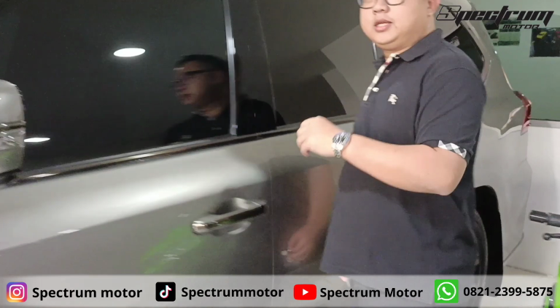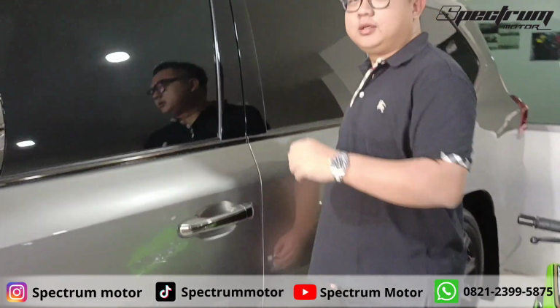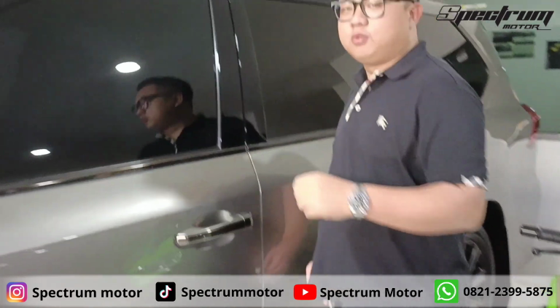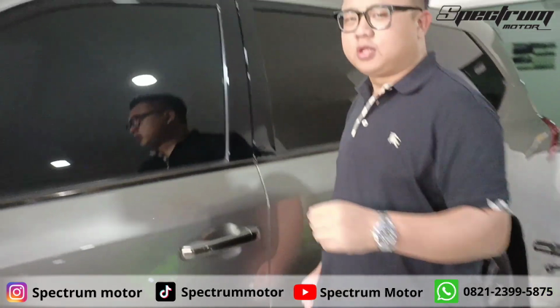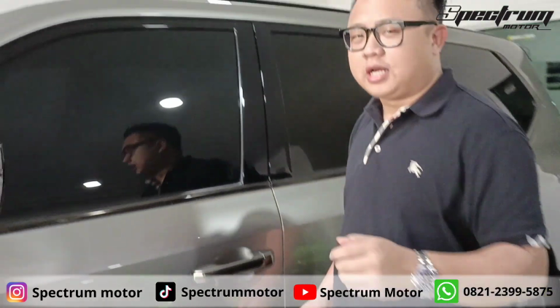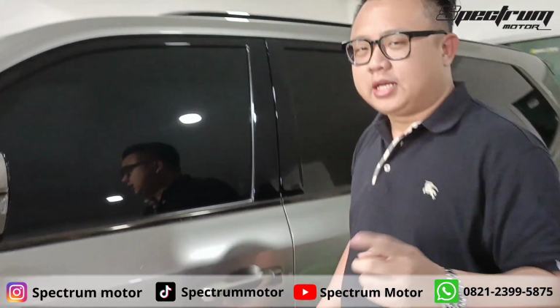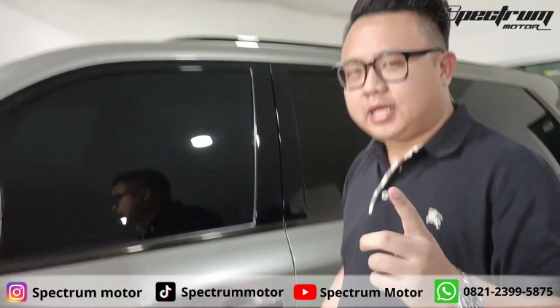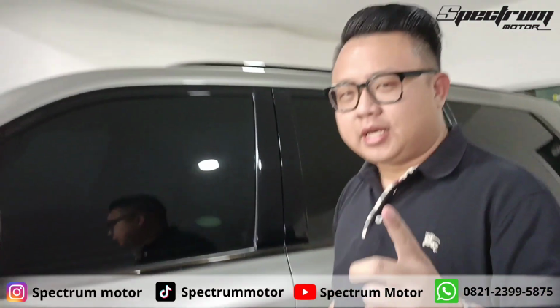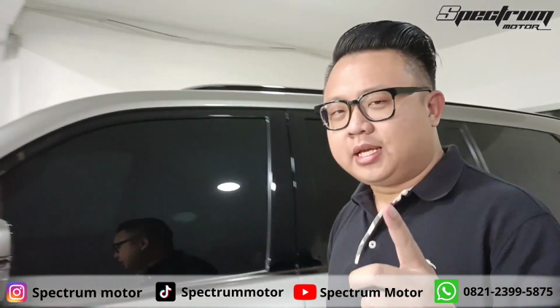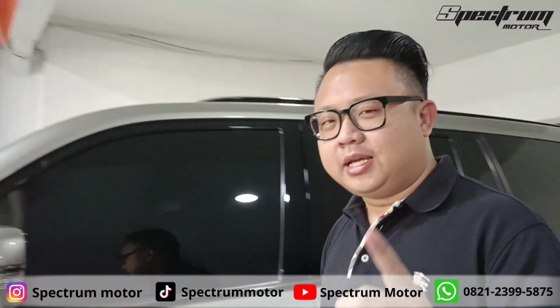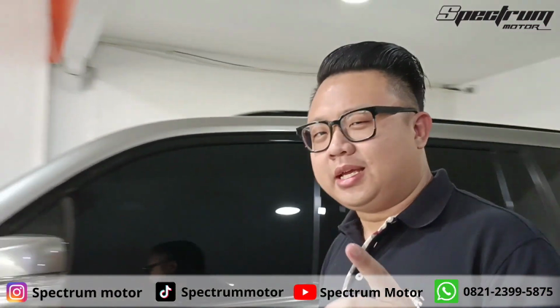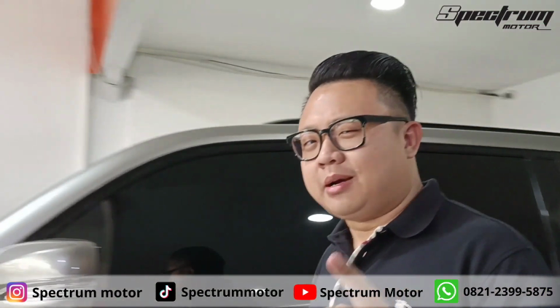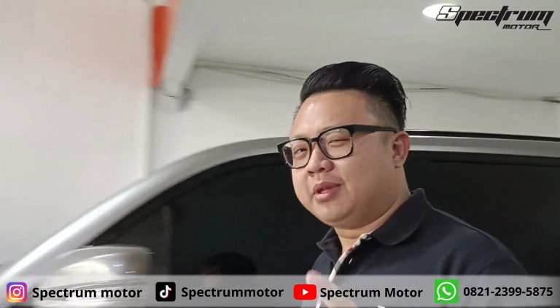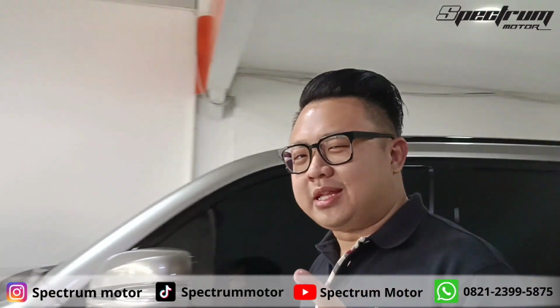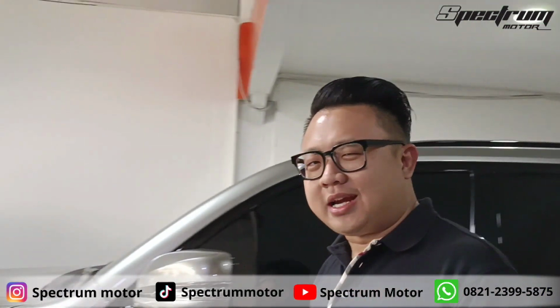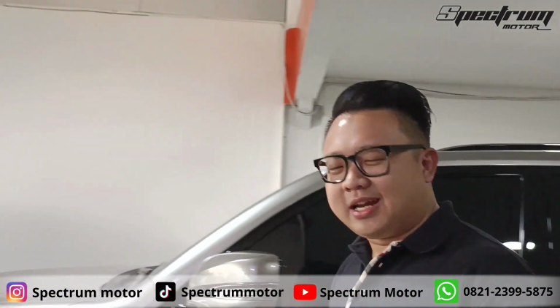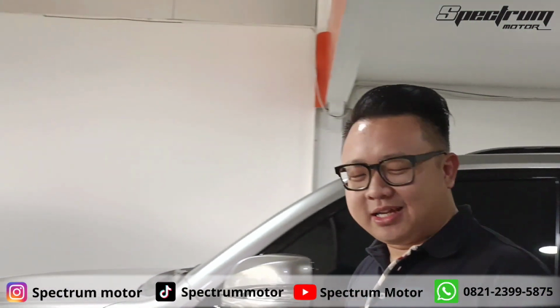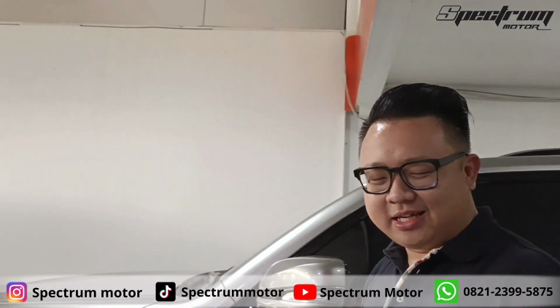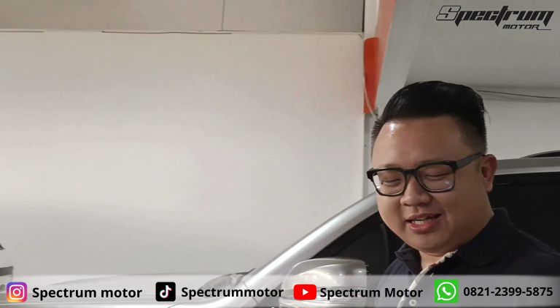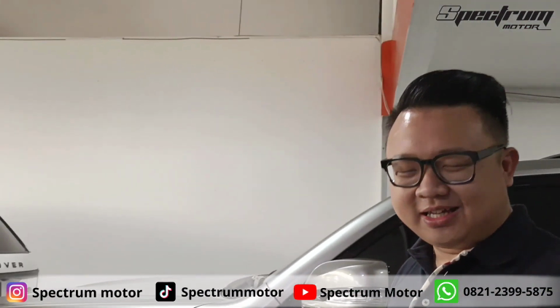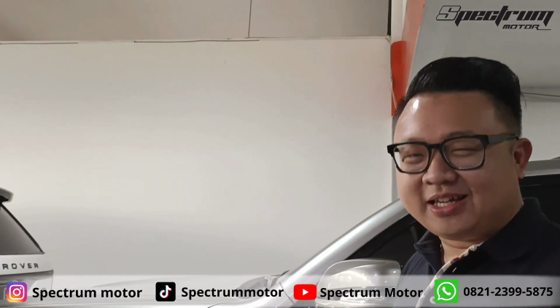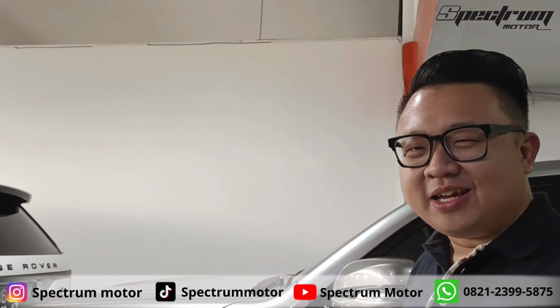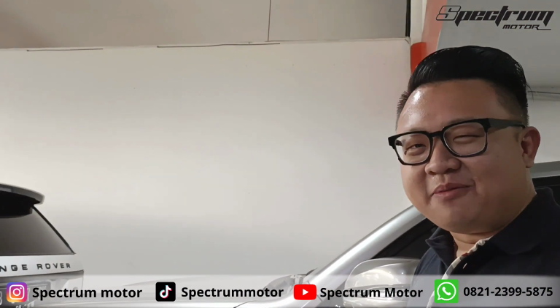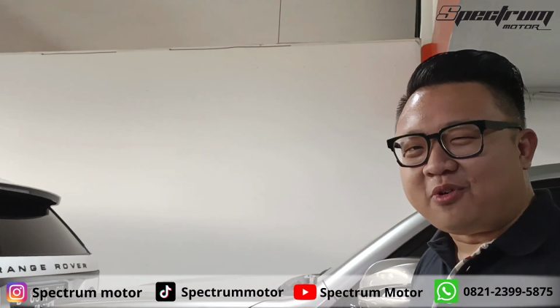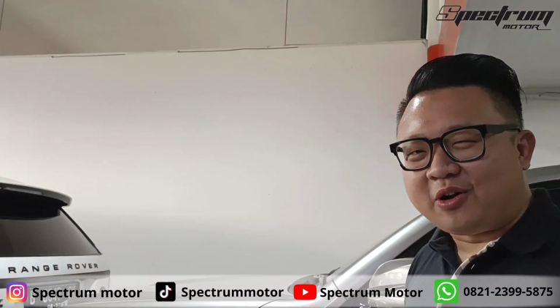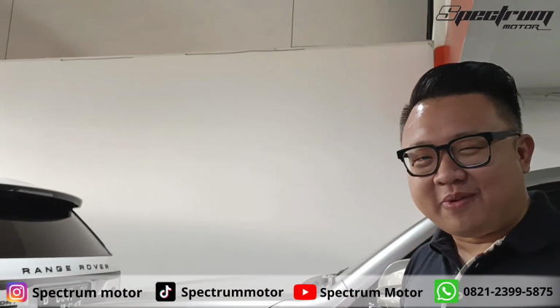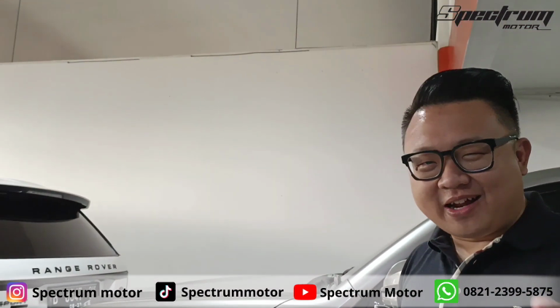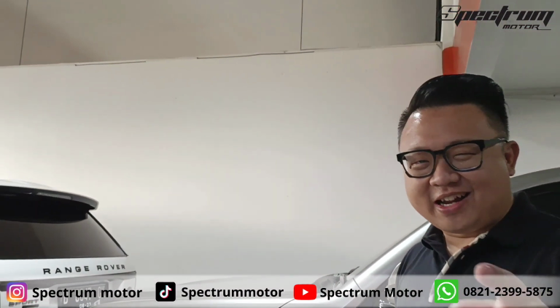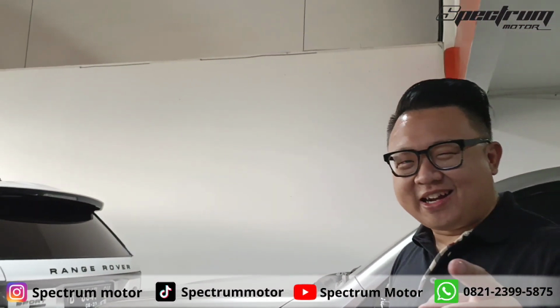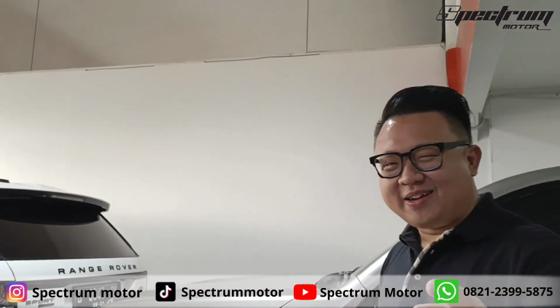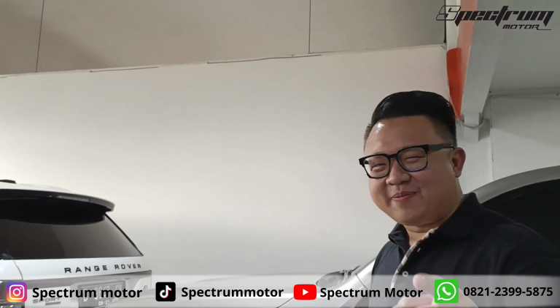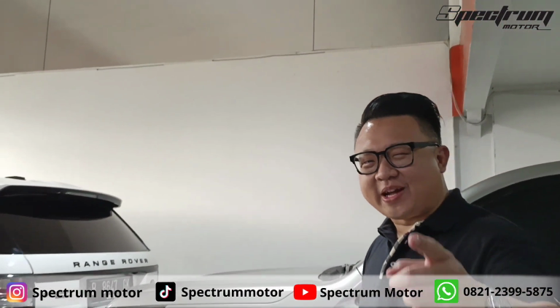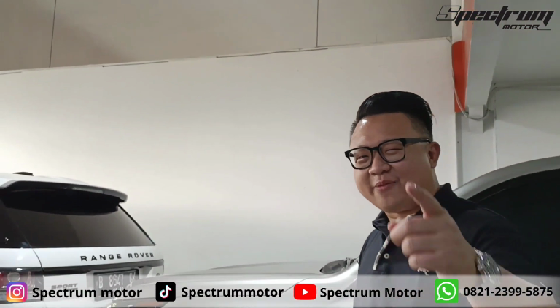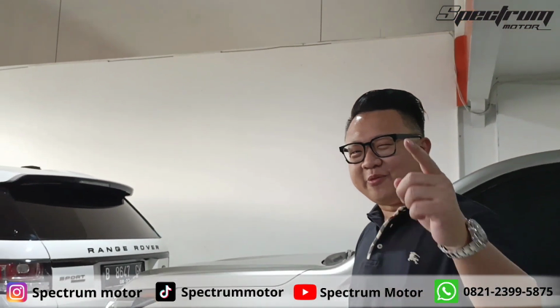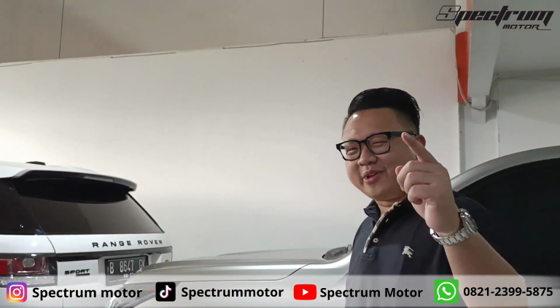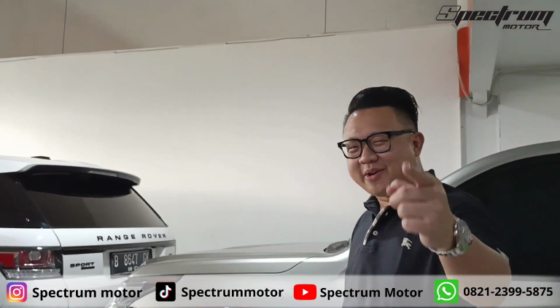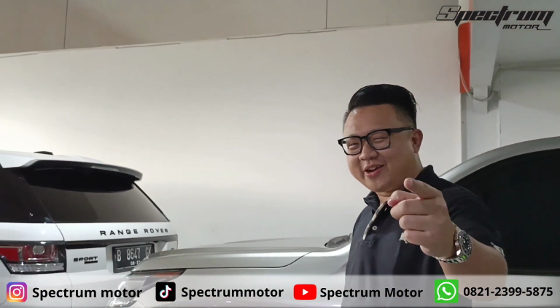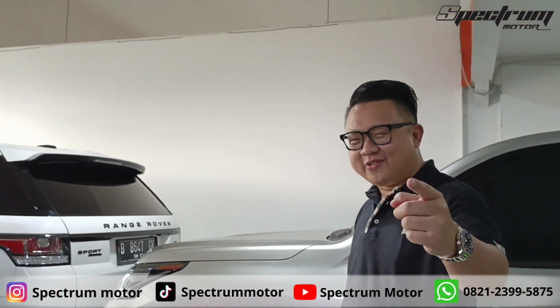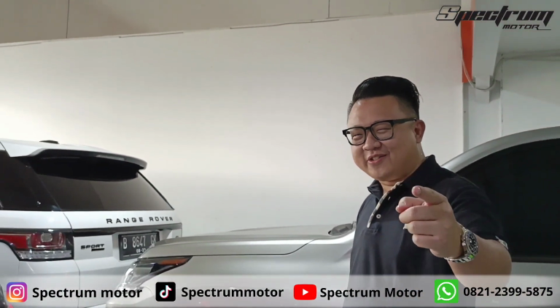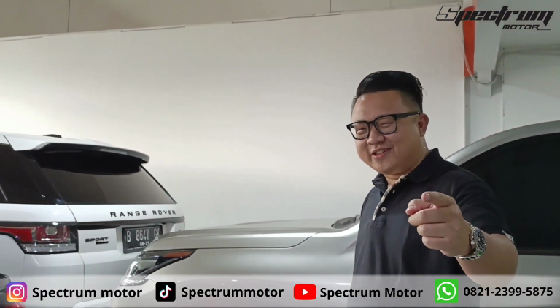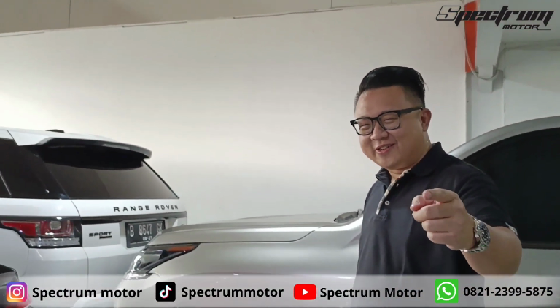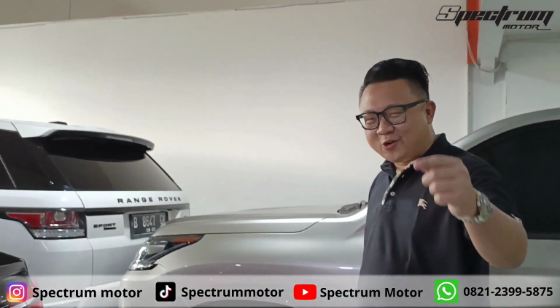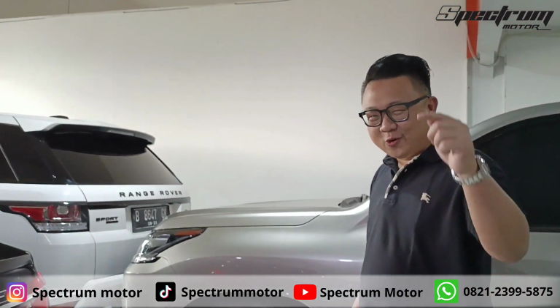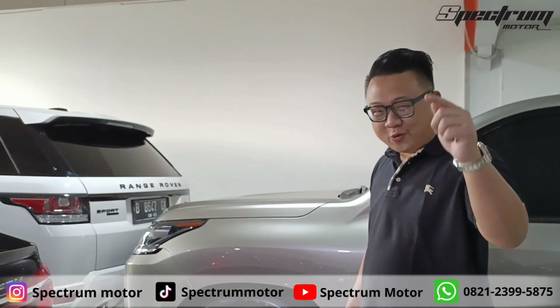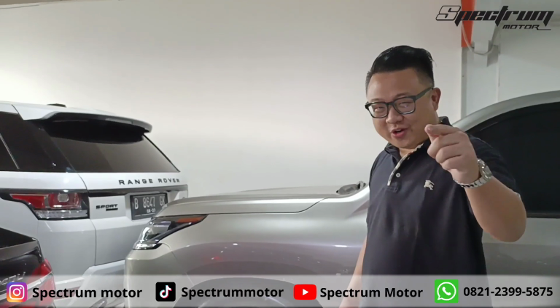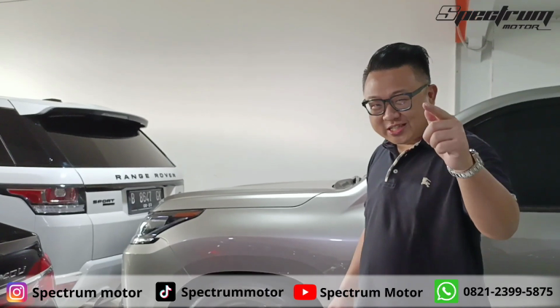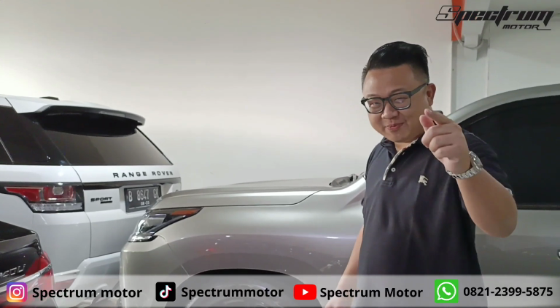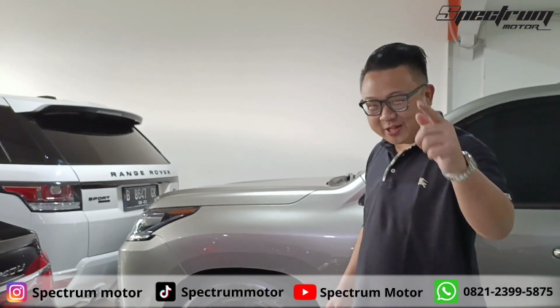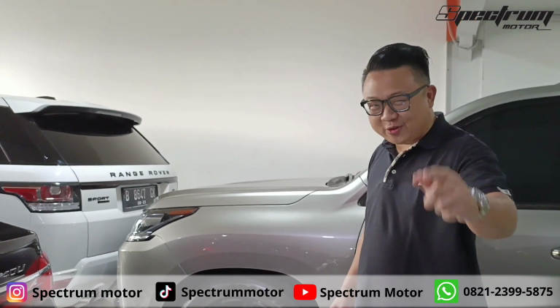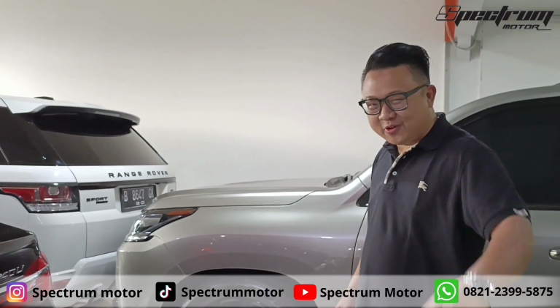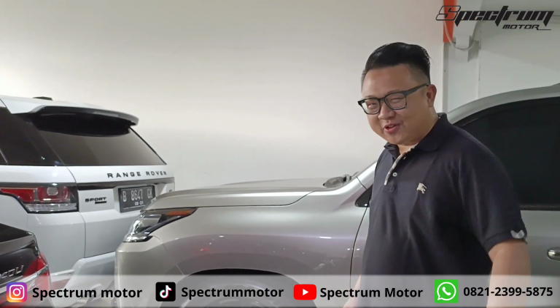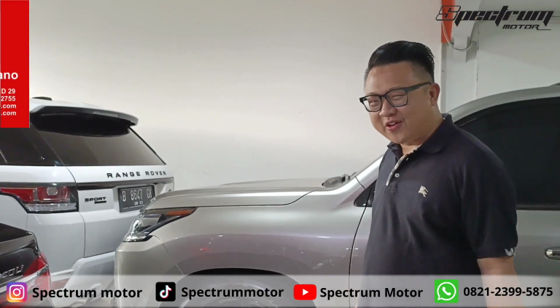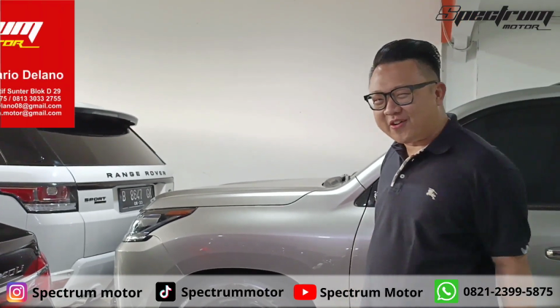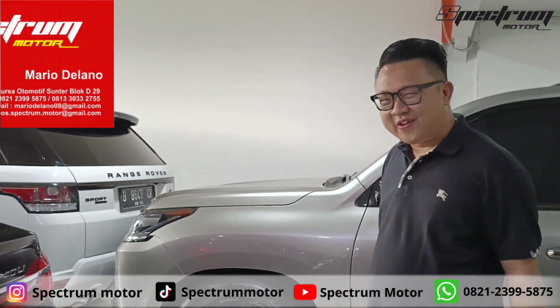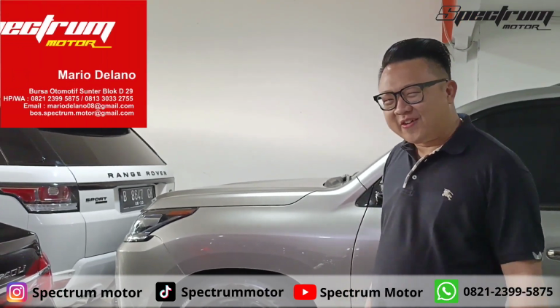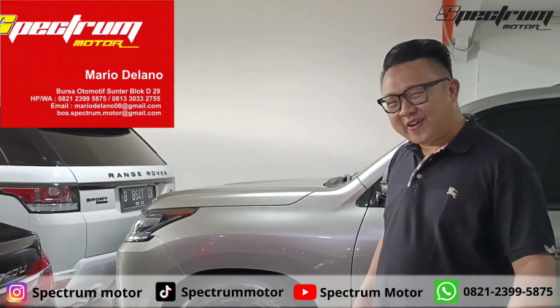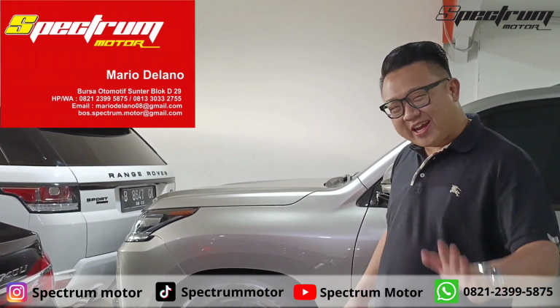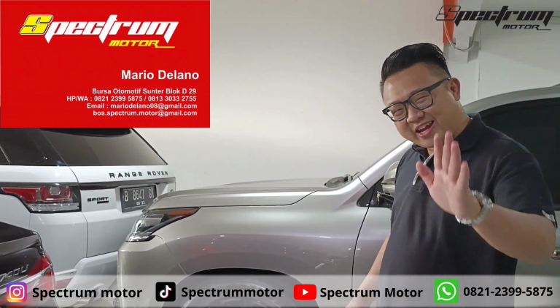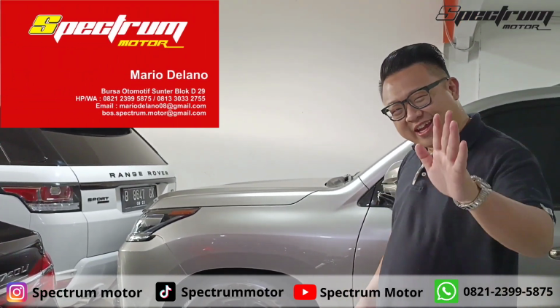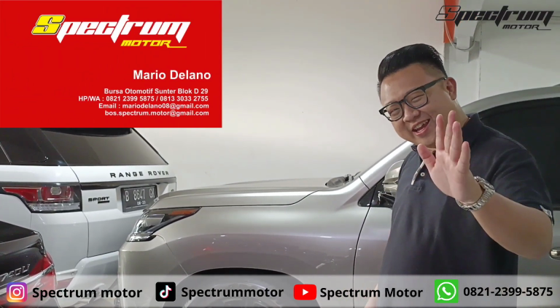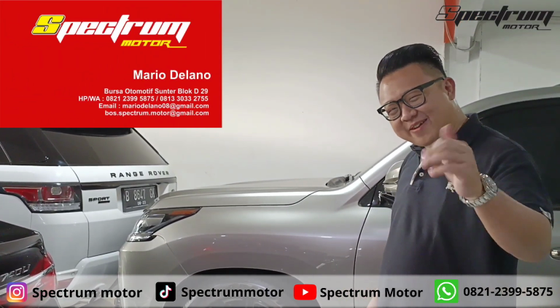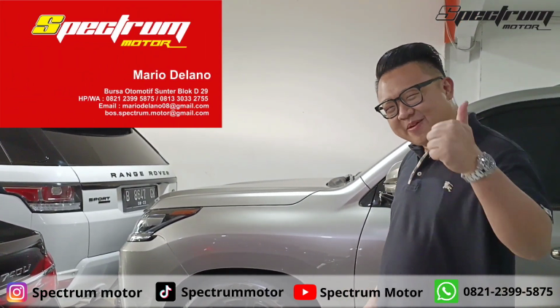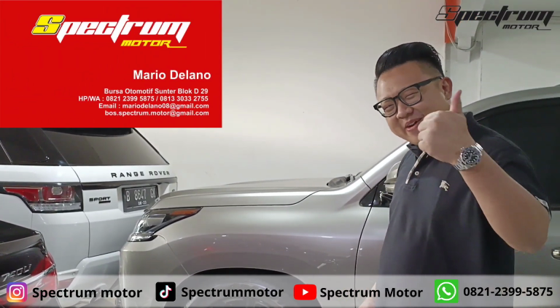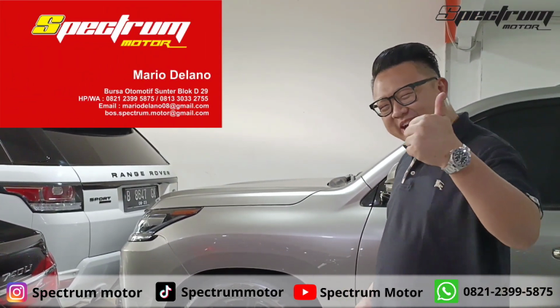Buat kalian nih yang bentar lagi mau lebaran, pakai mobil baru — hubungi Spectrum Motor. Bye-bye.